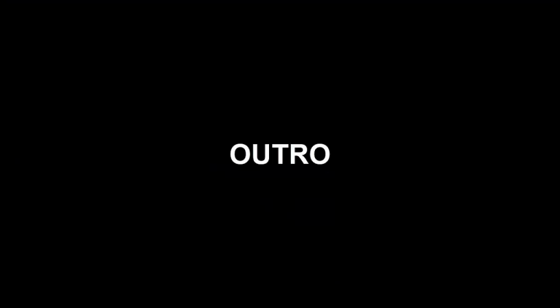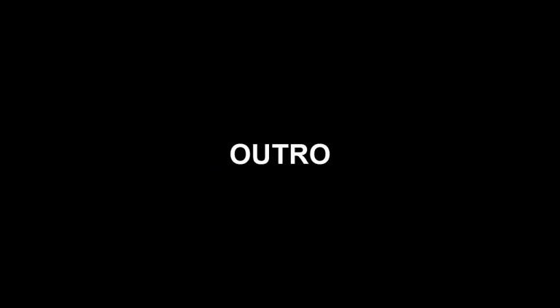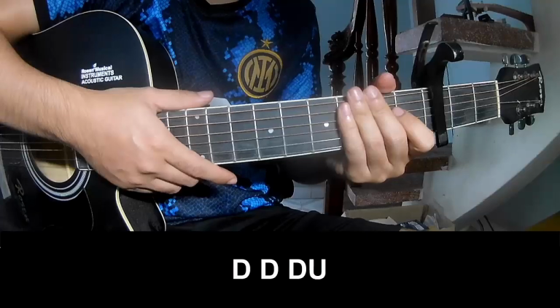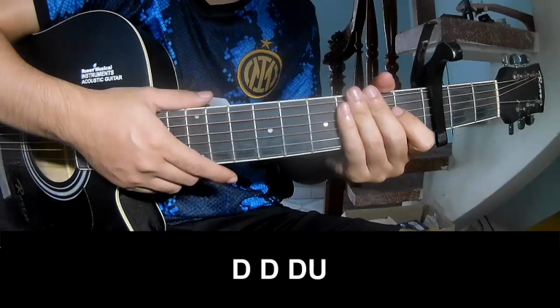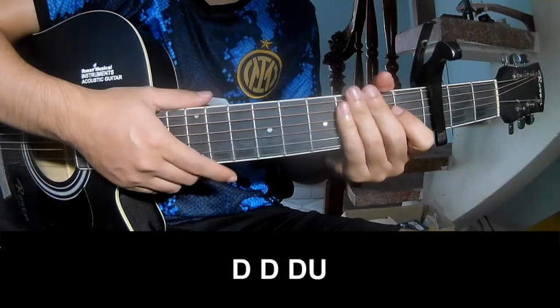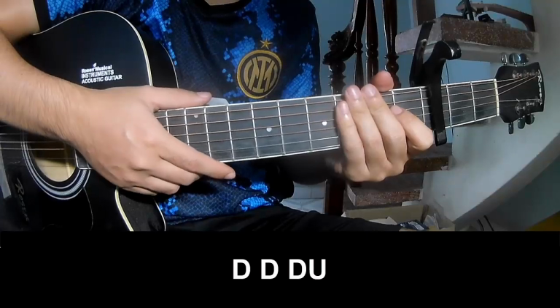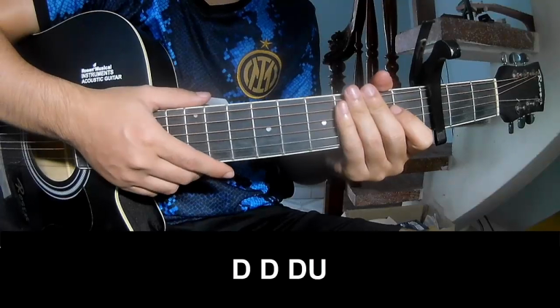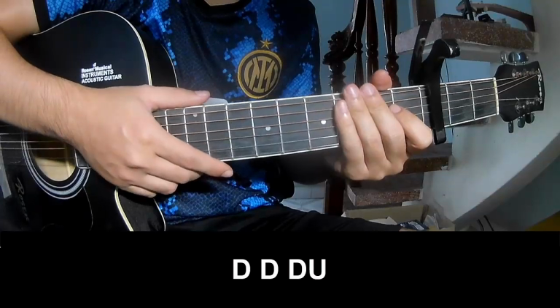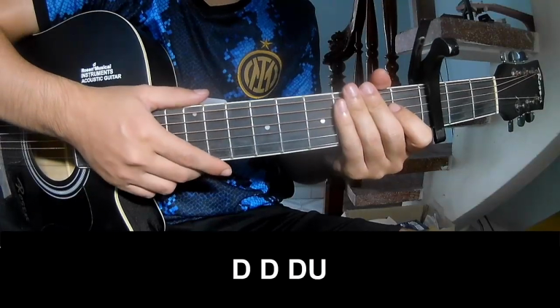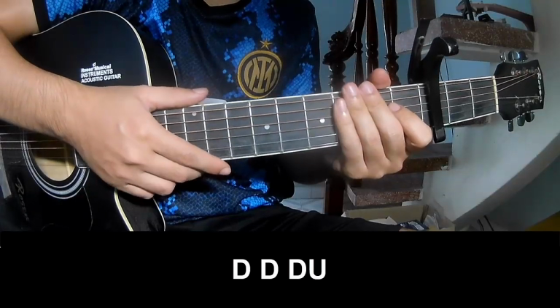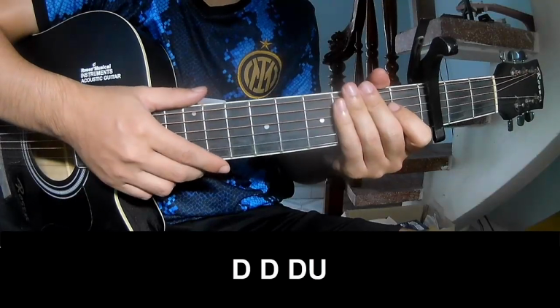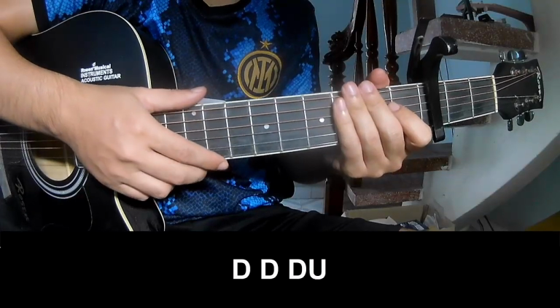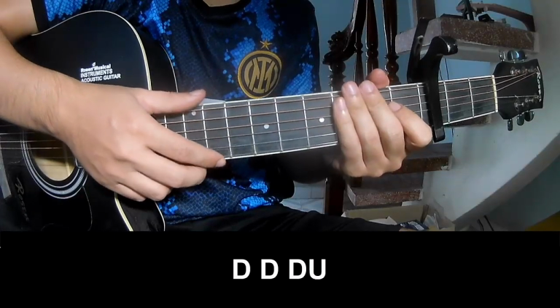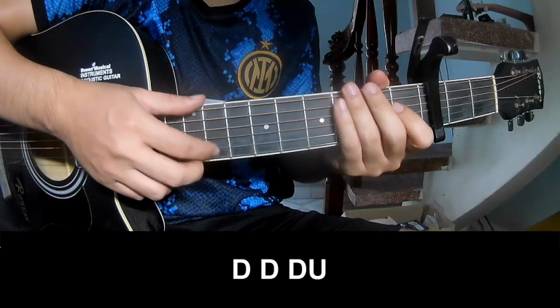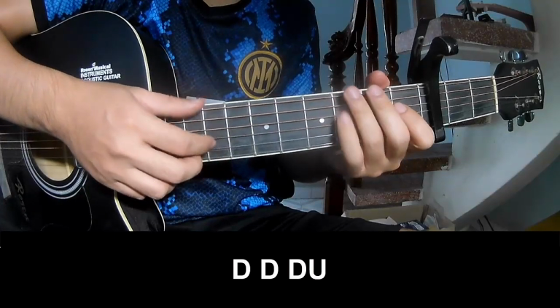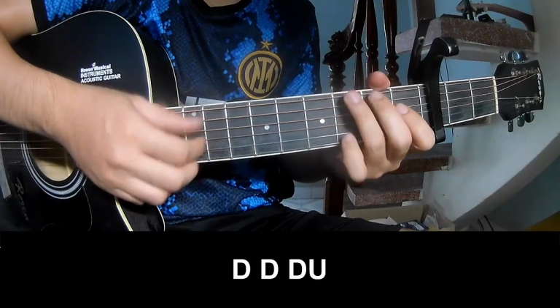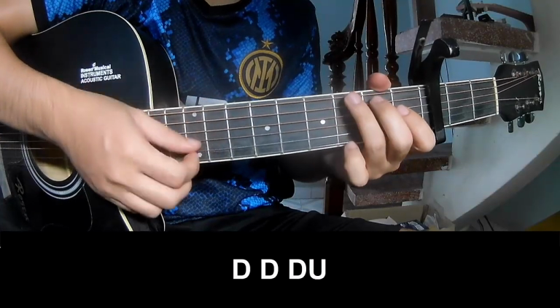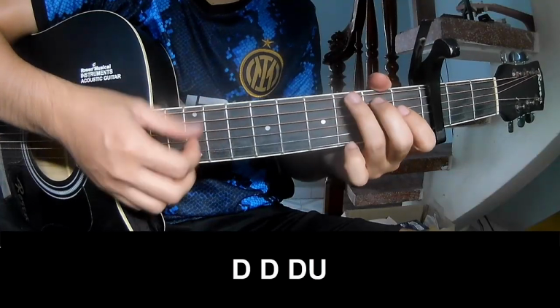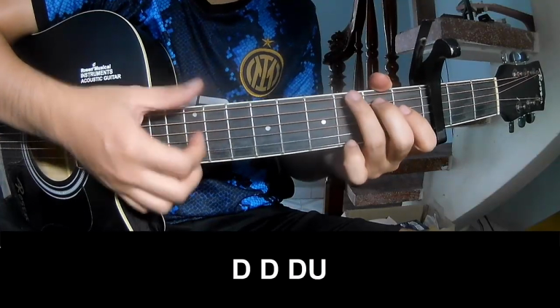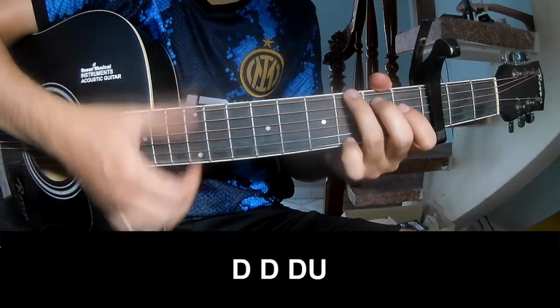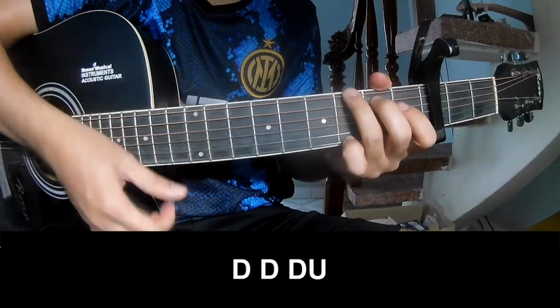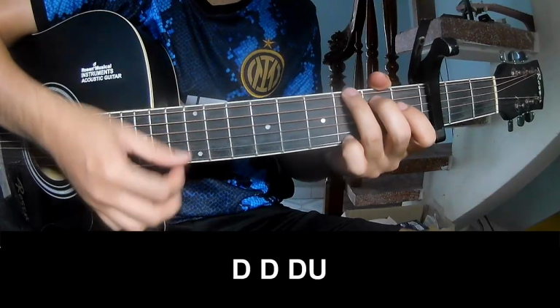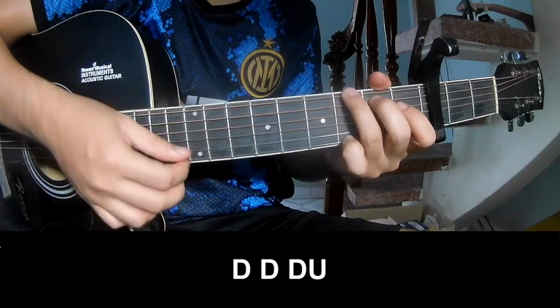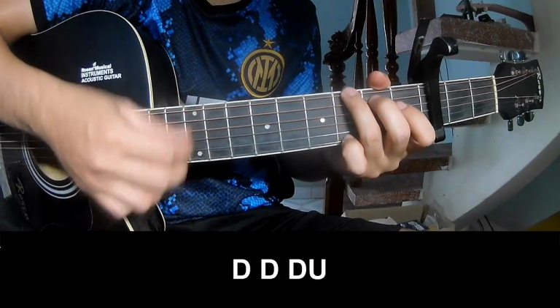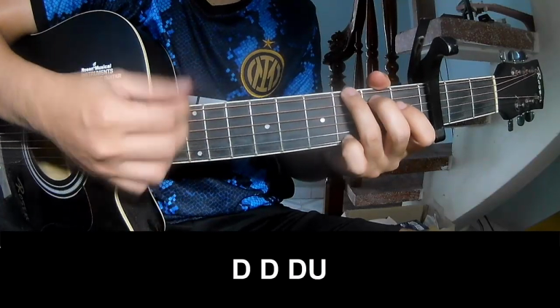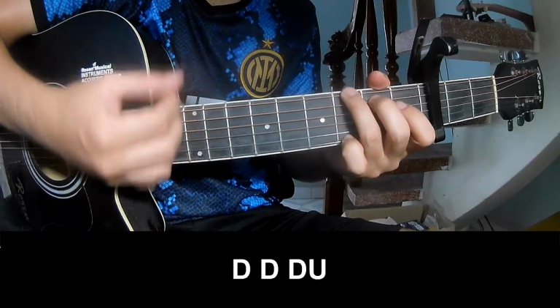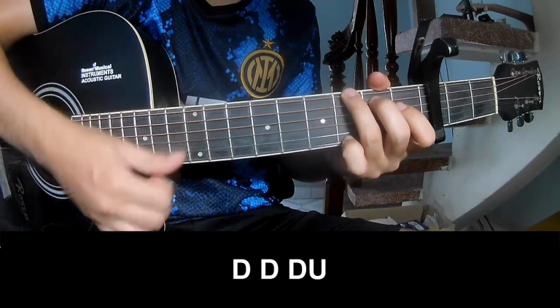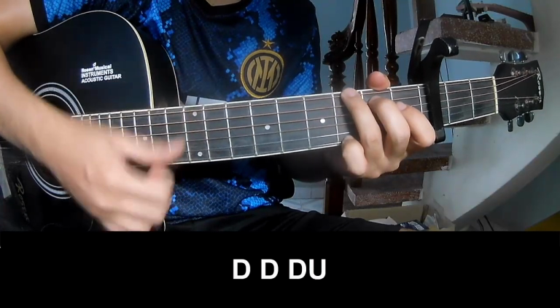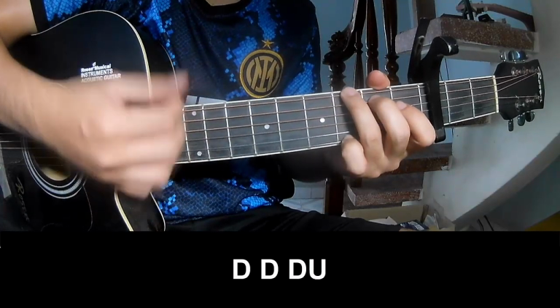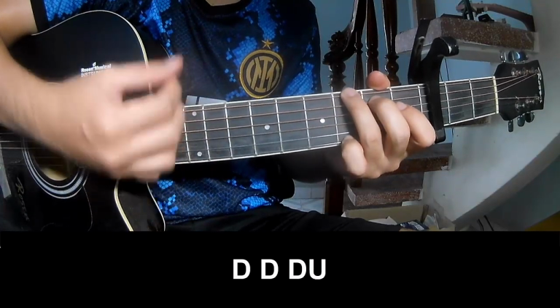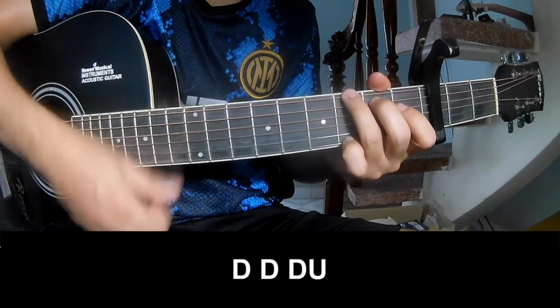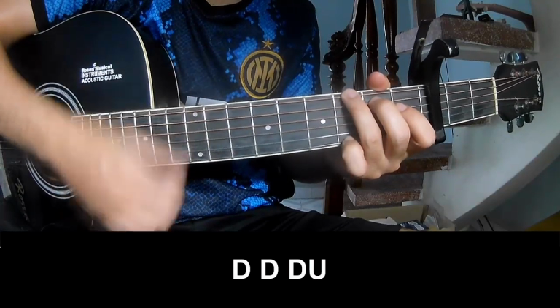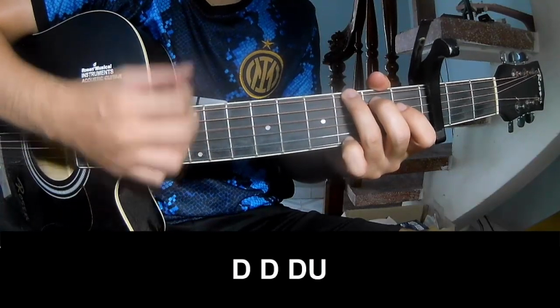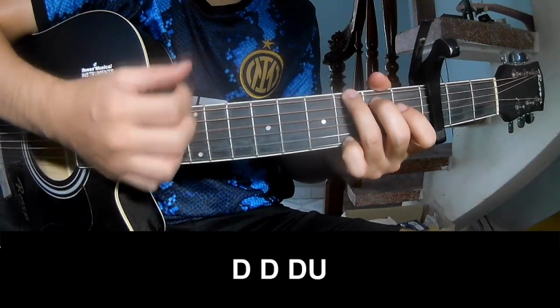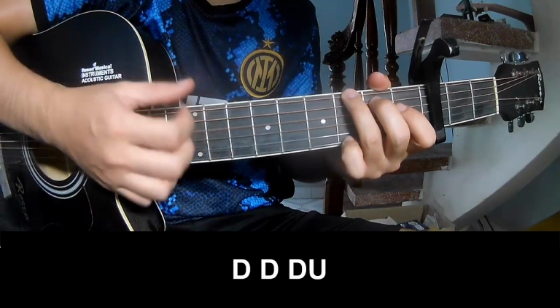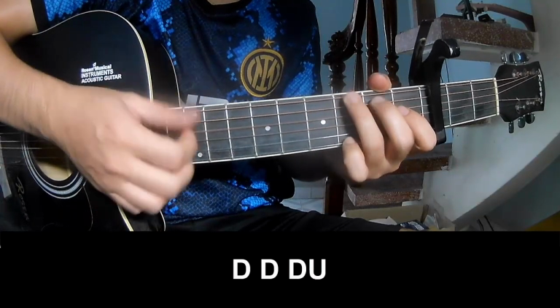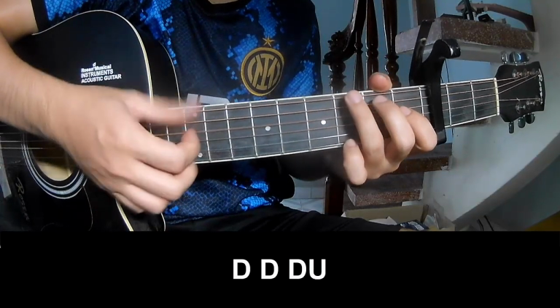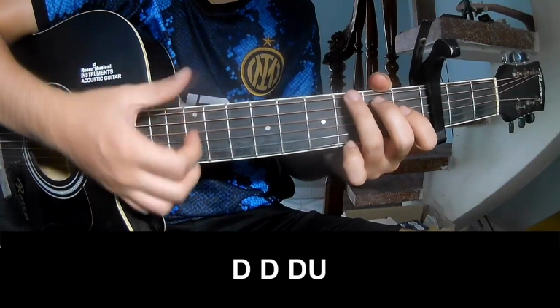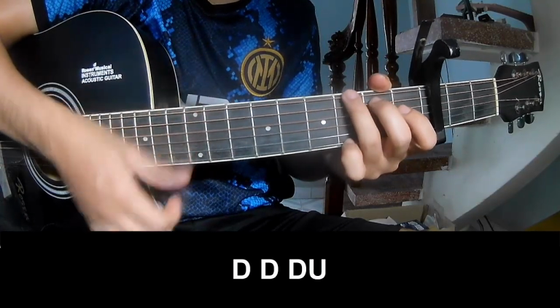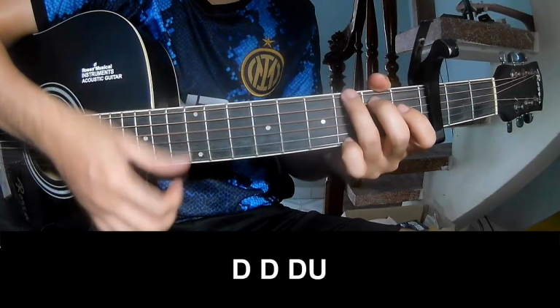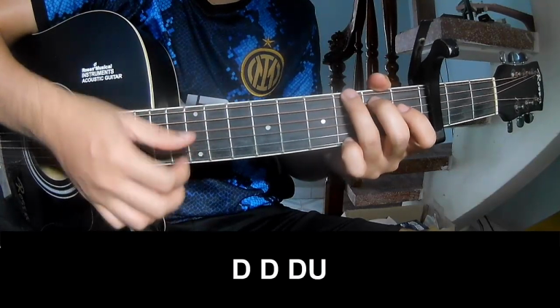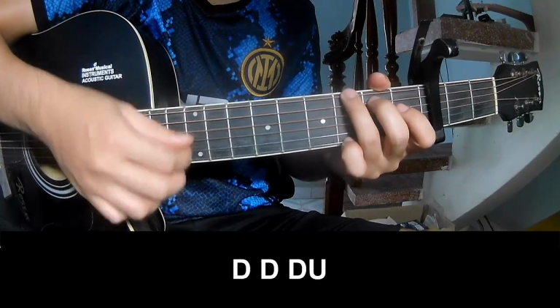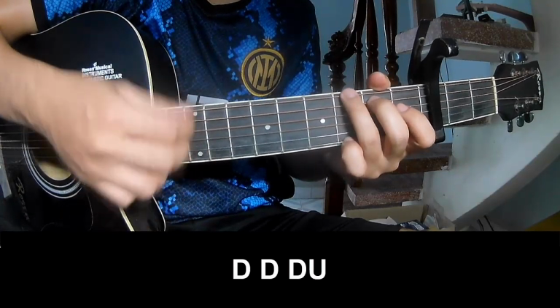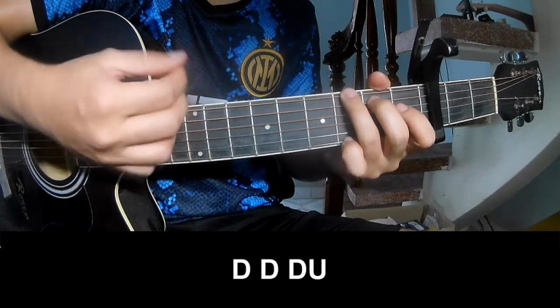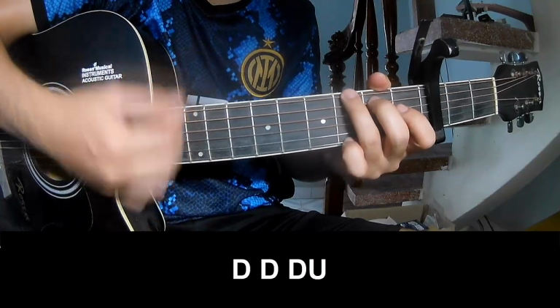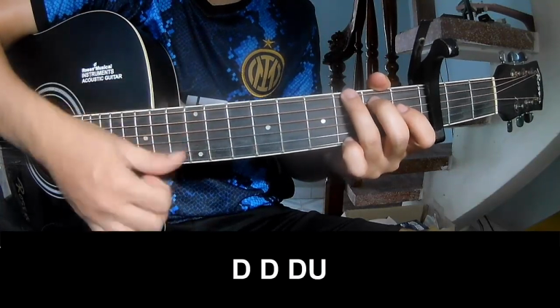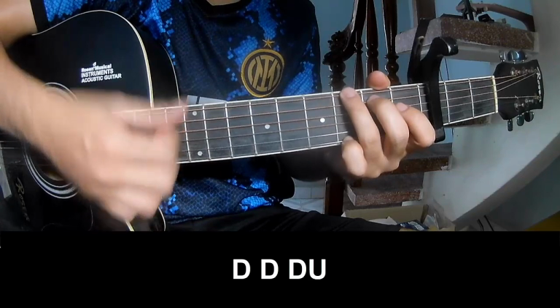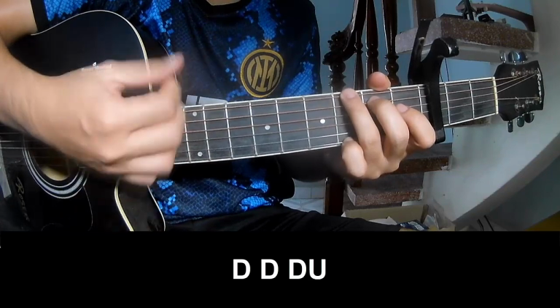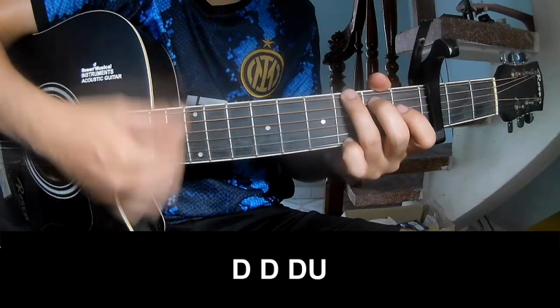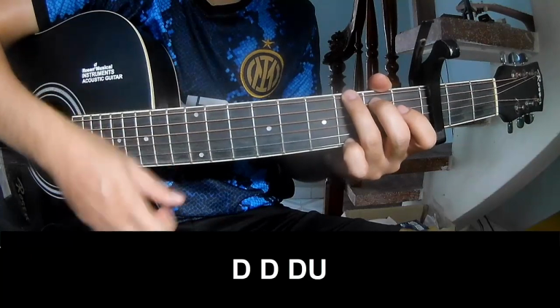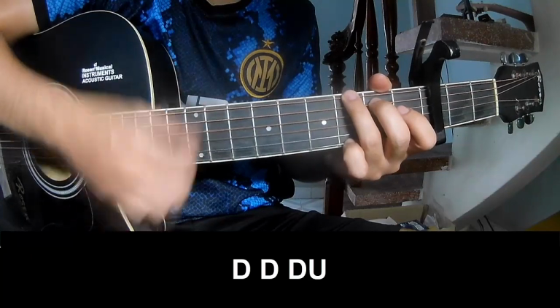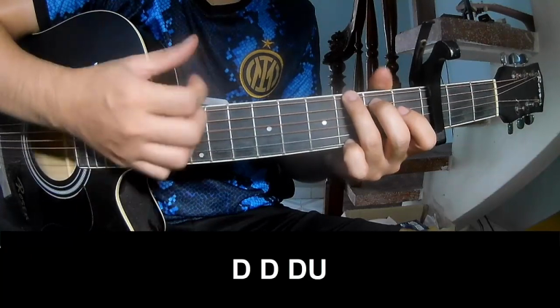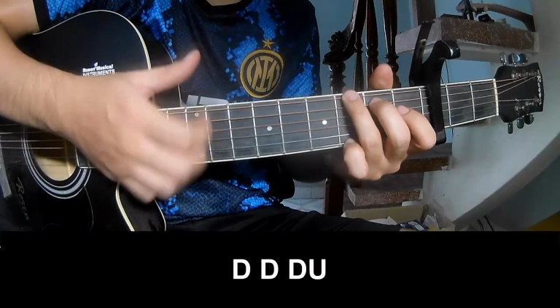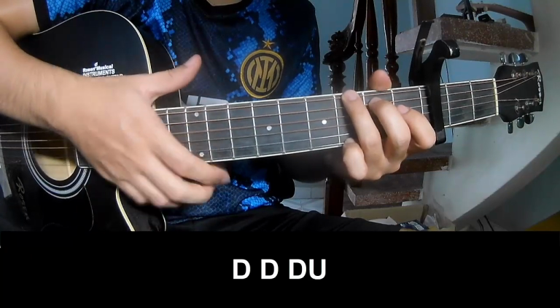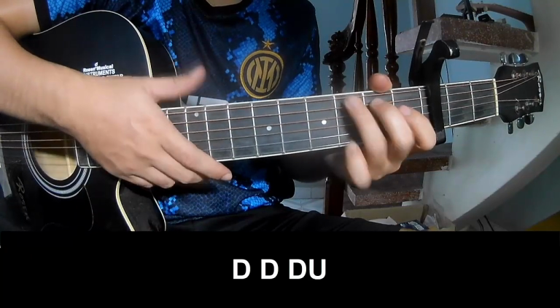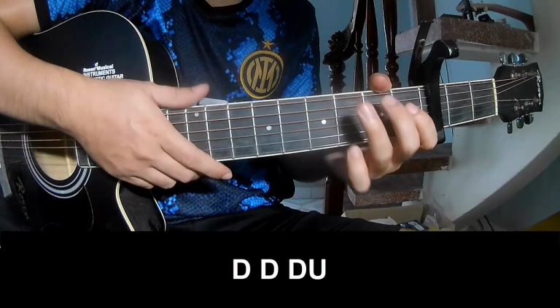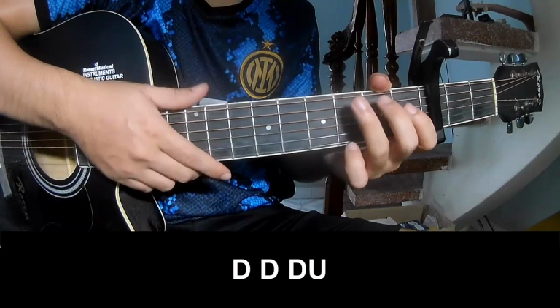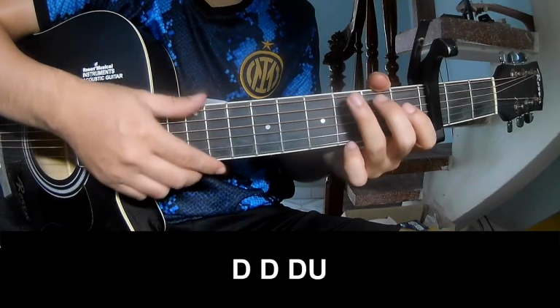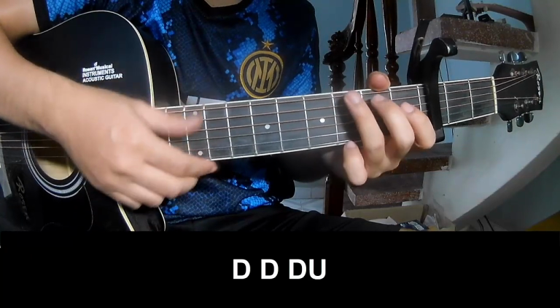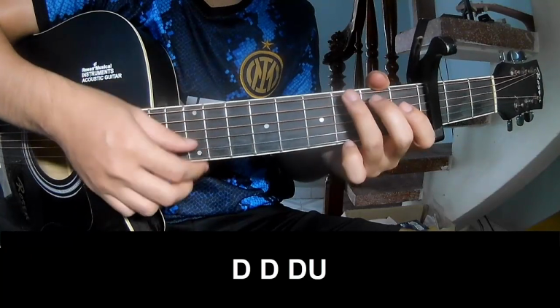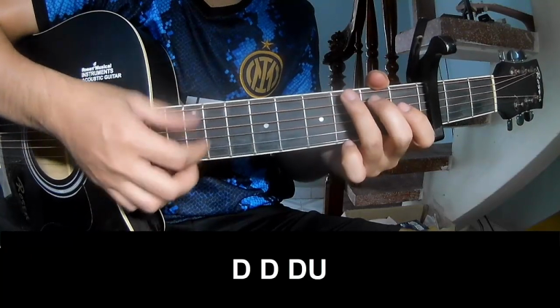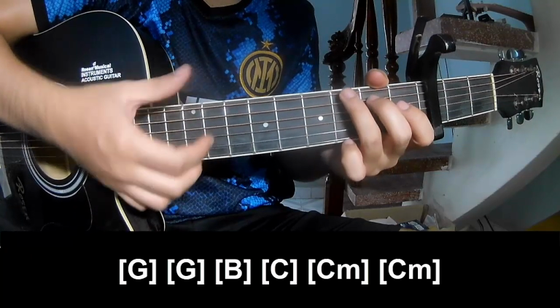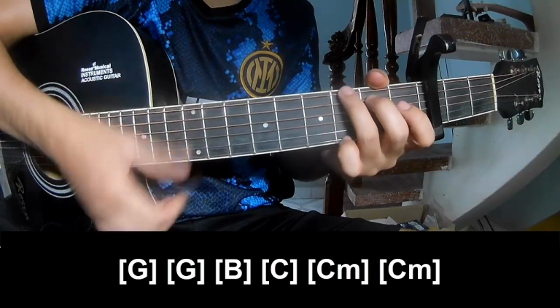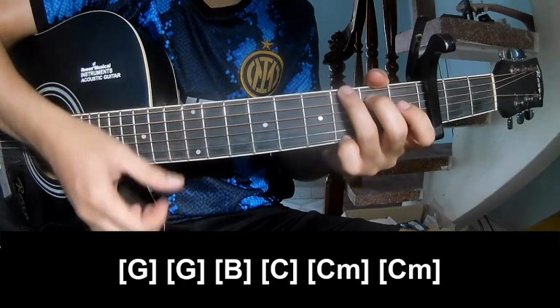For the outro, we'll play: Down, down, down, up. Down, down, down, up. And we'll play along G.